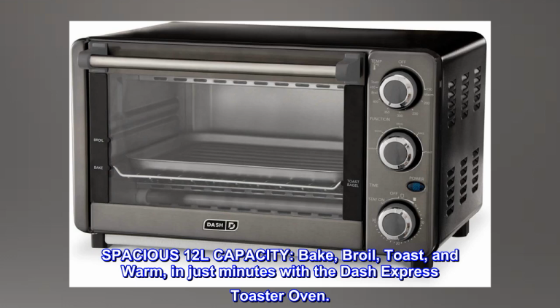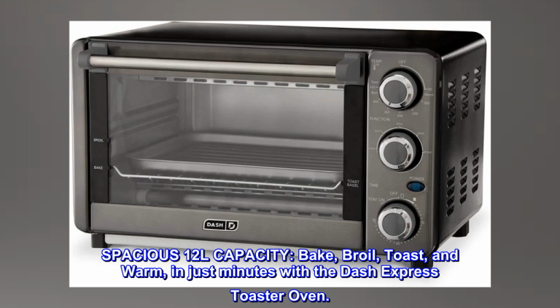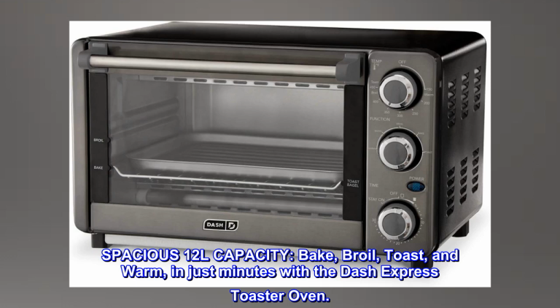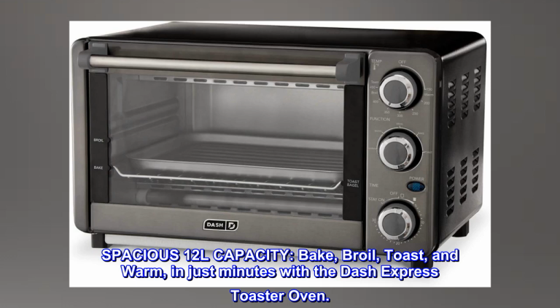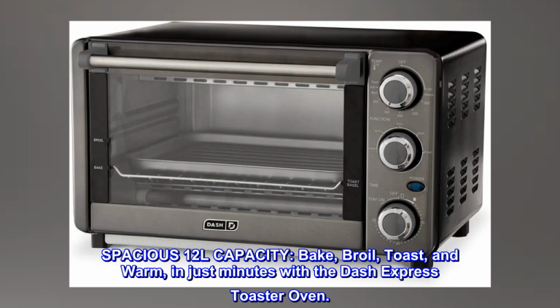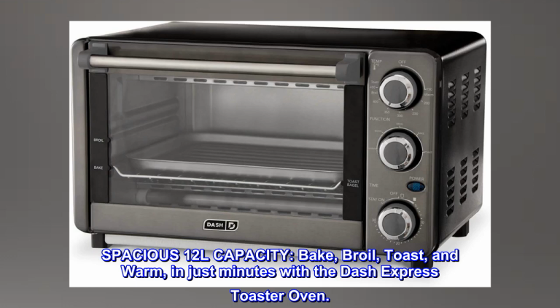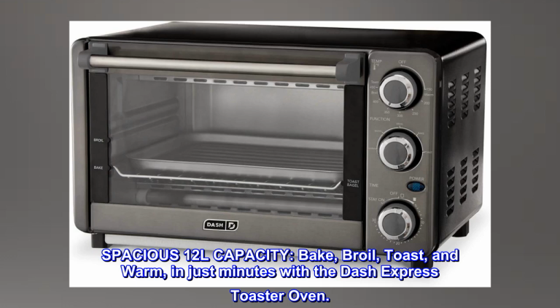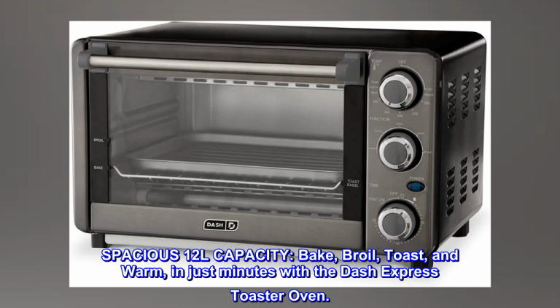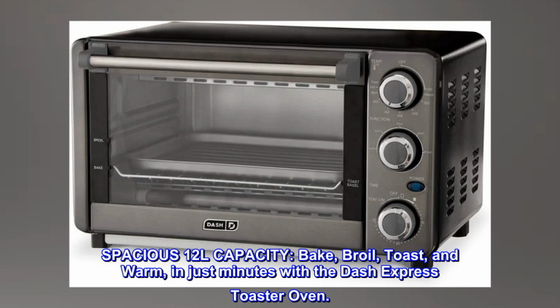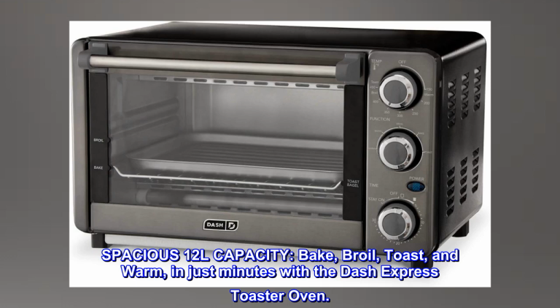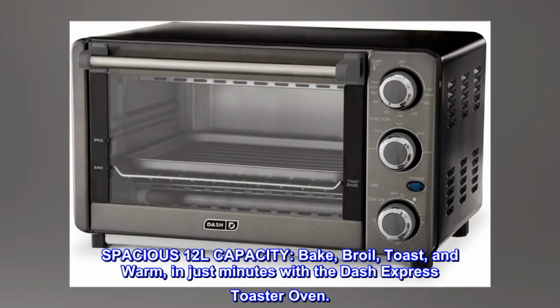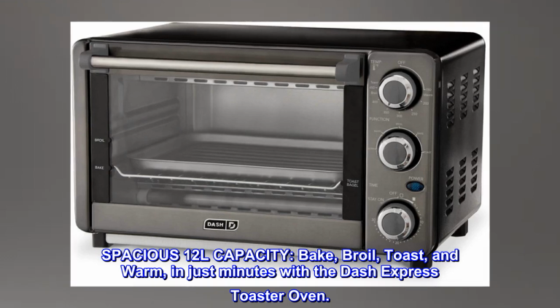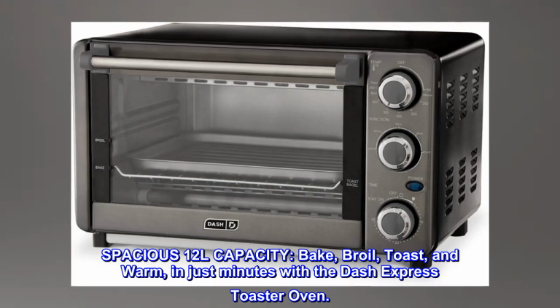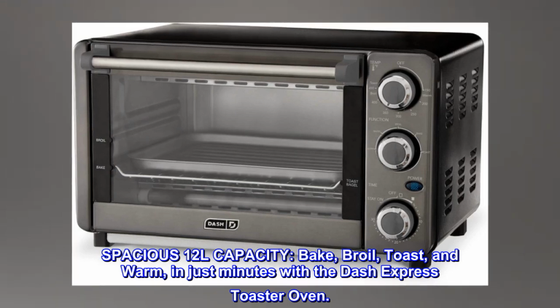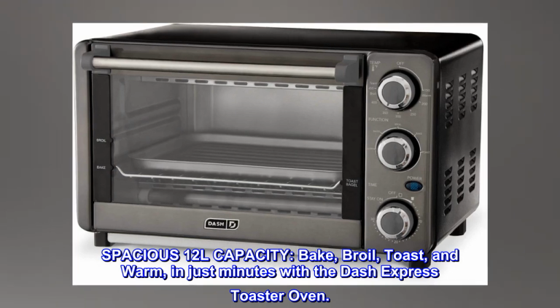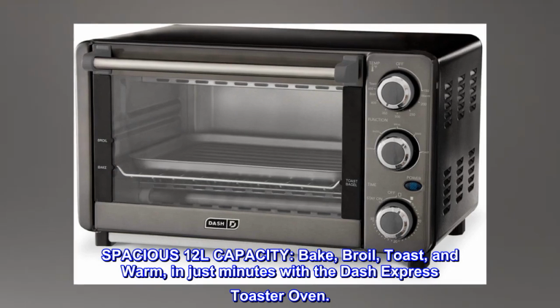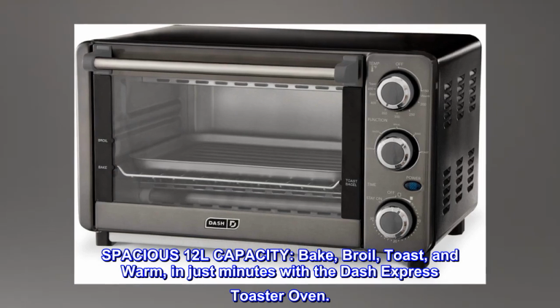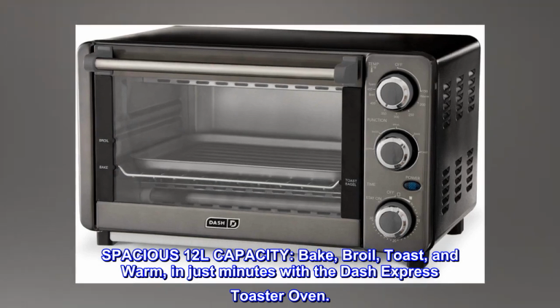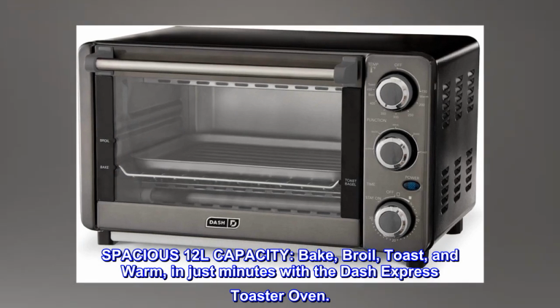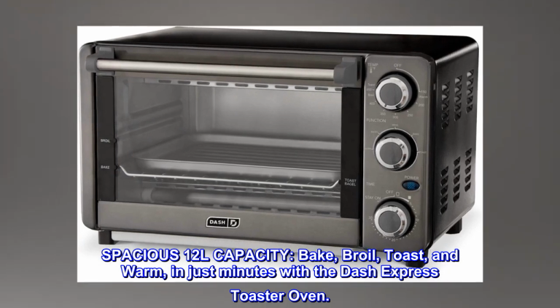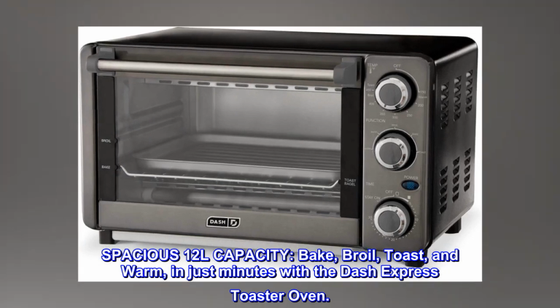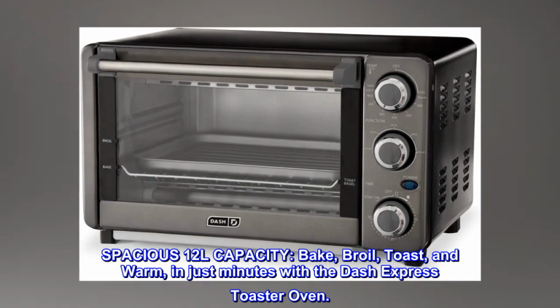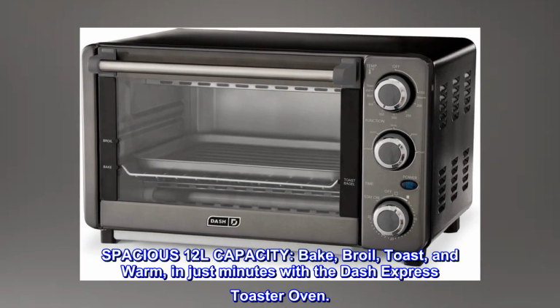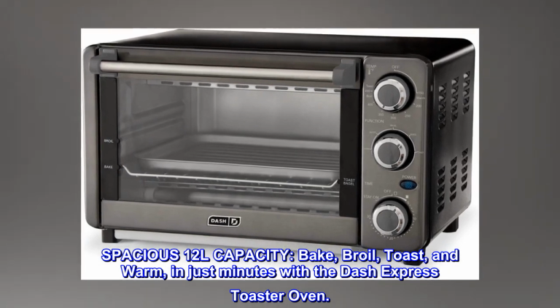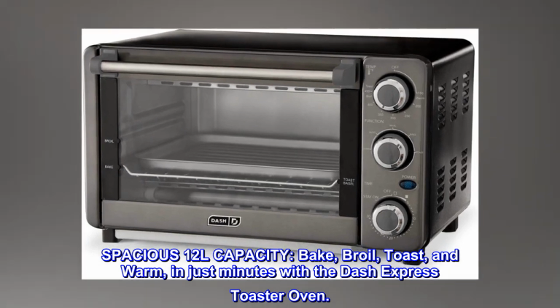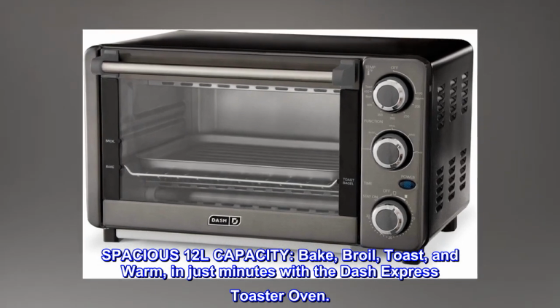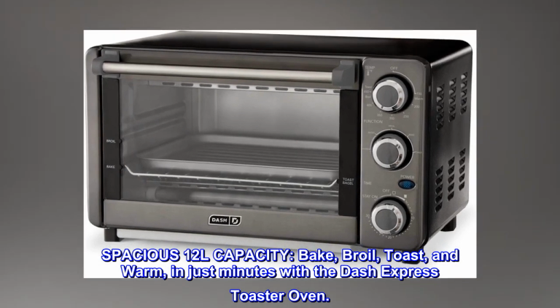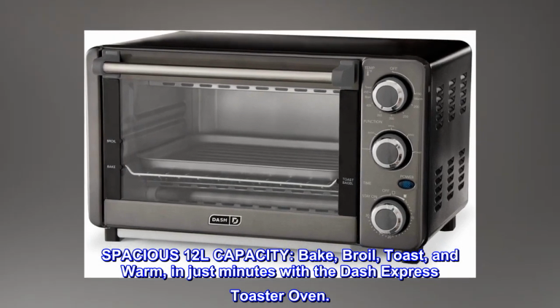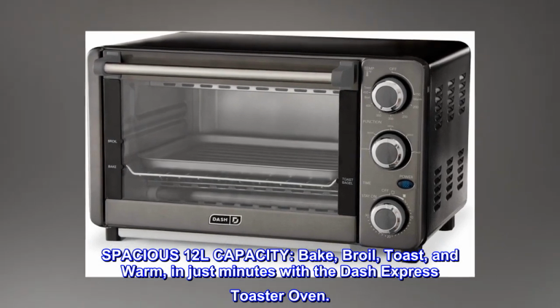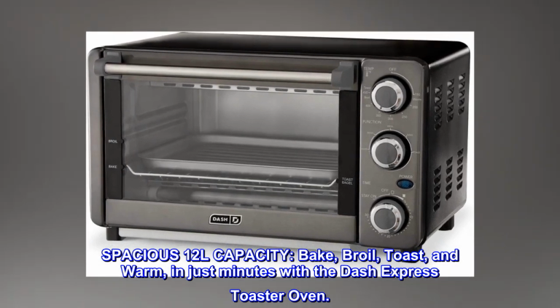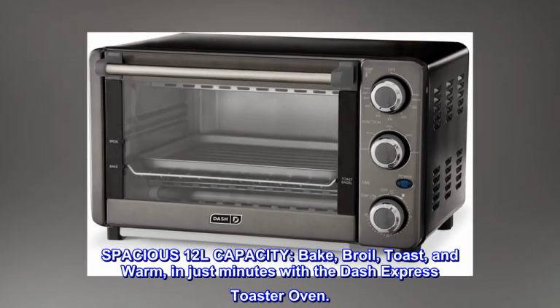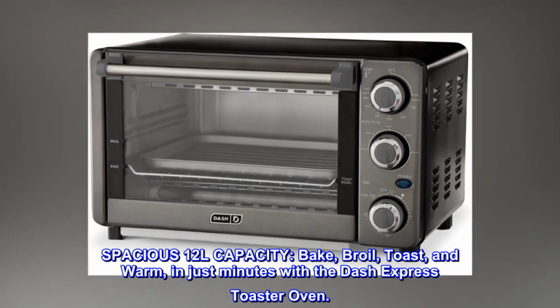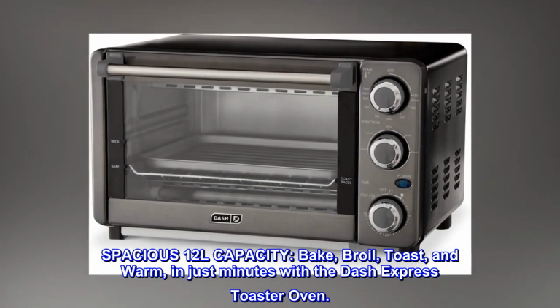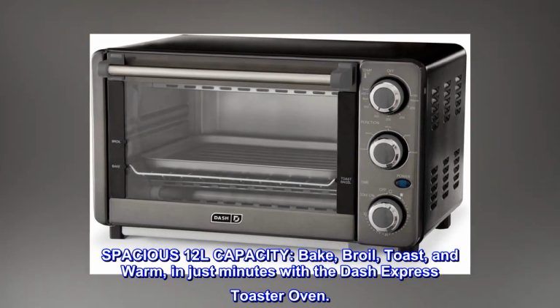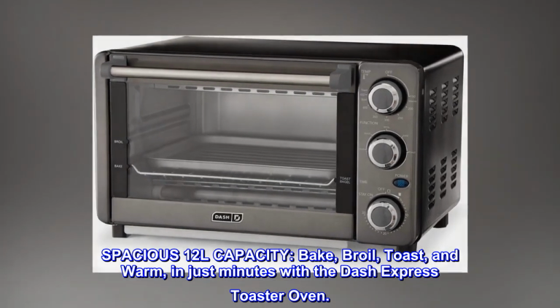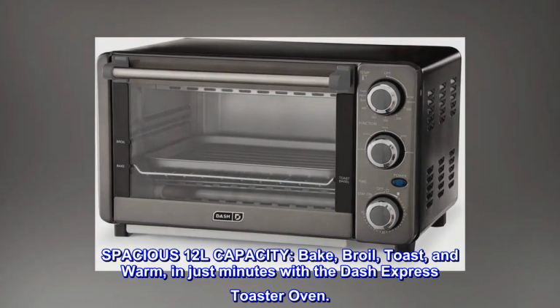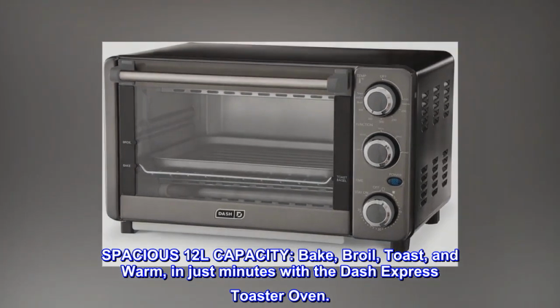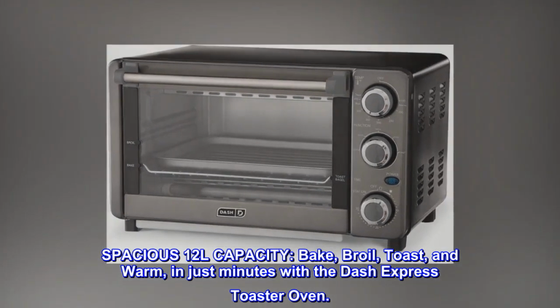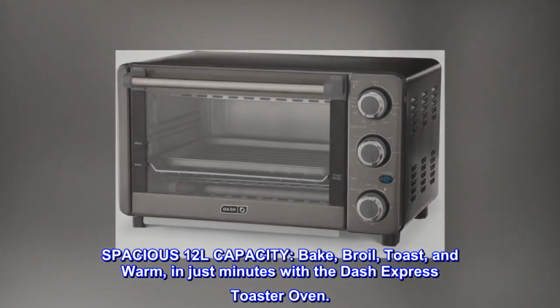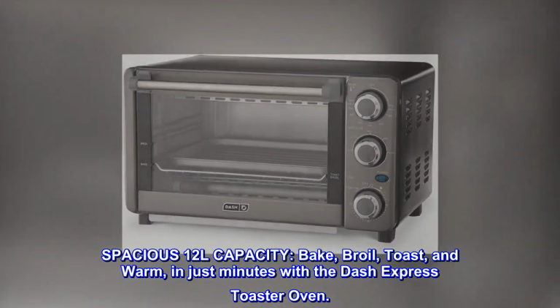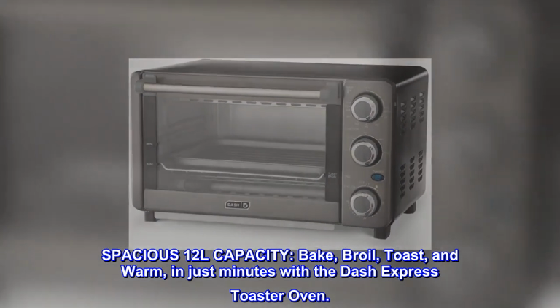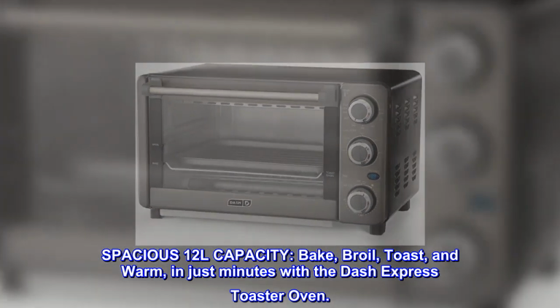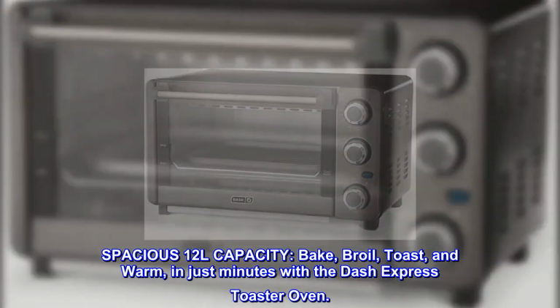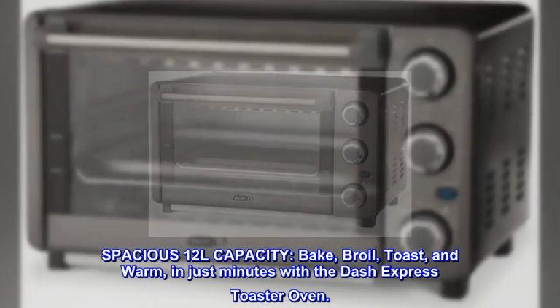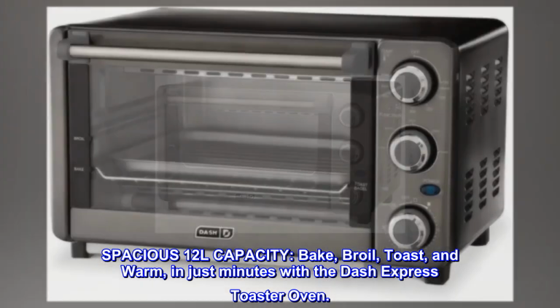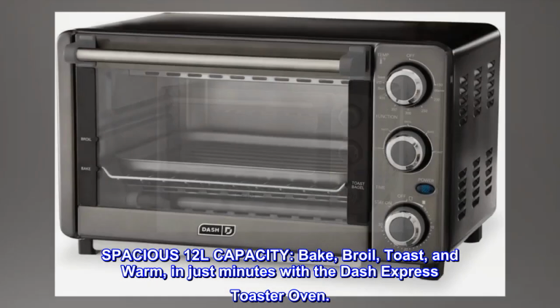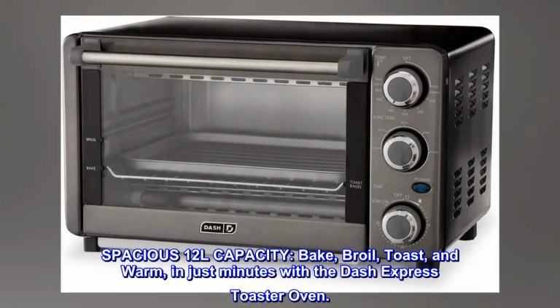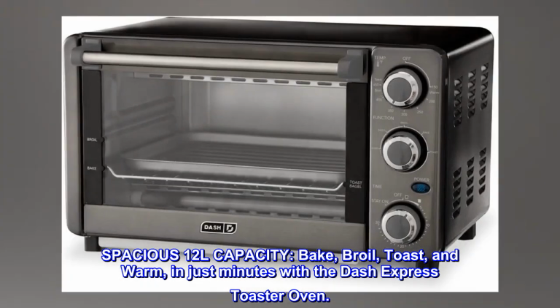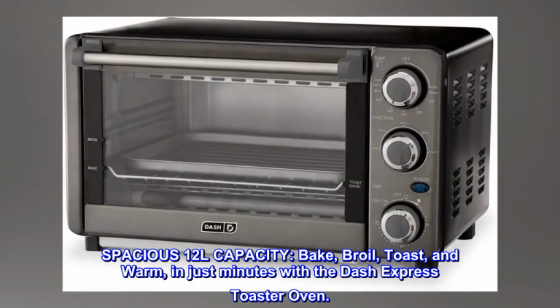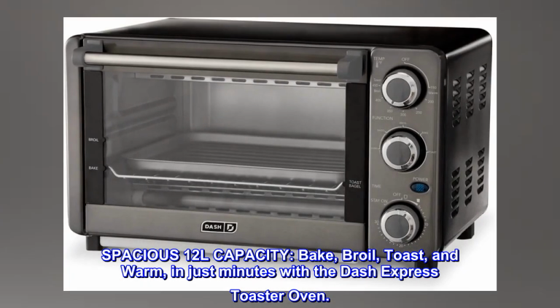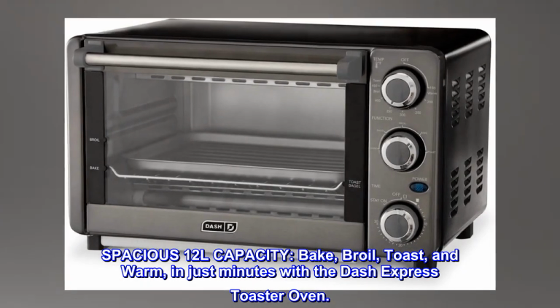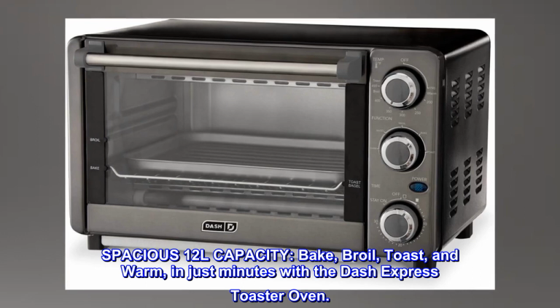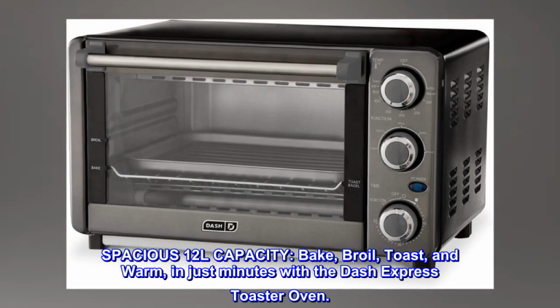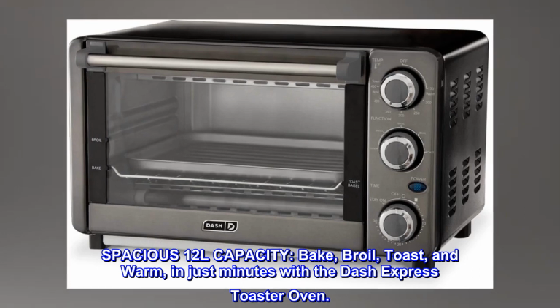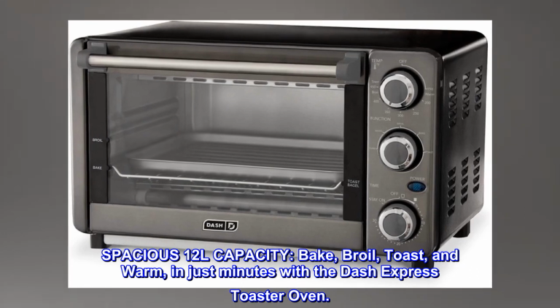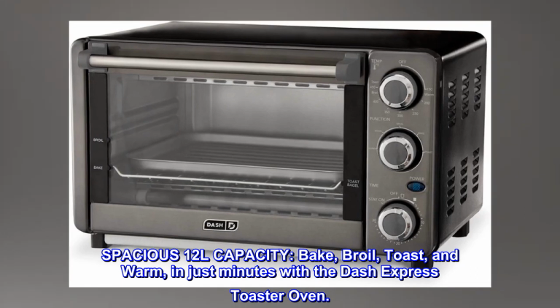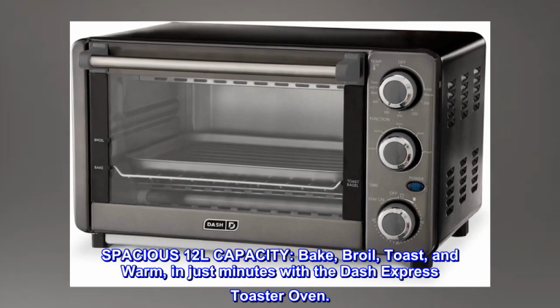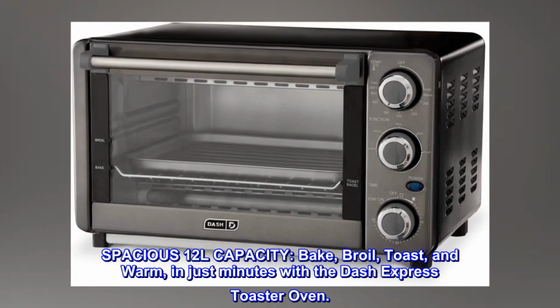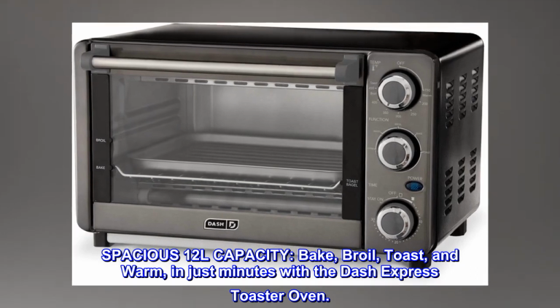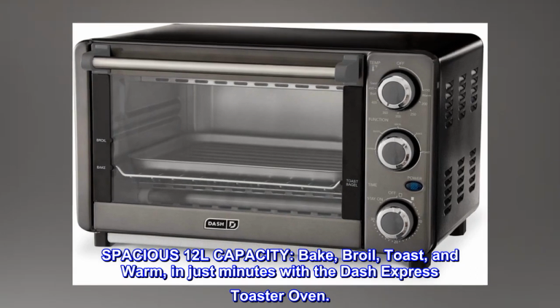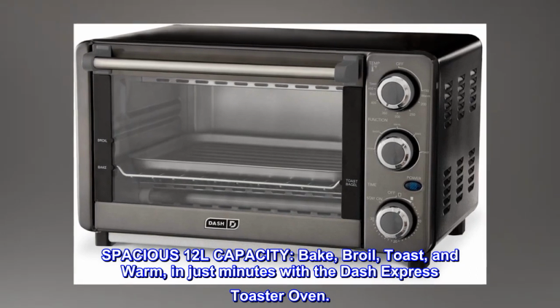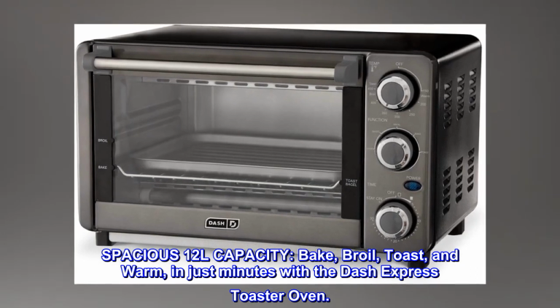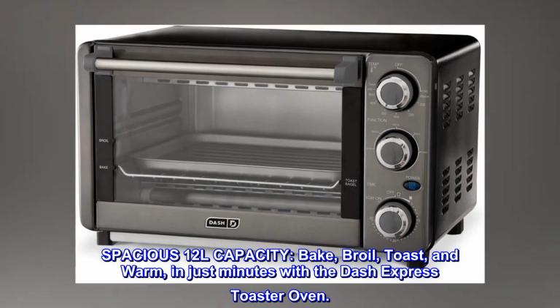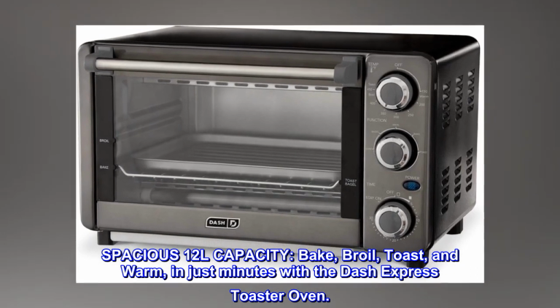Spacious 12L capacity. Bake, broil, toast, and warm in just minutes with the Dash Express Toaster Oven.